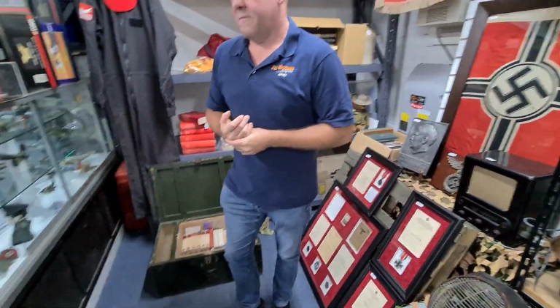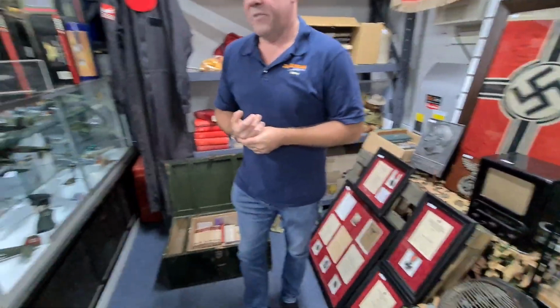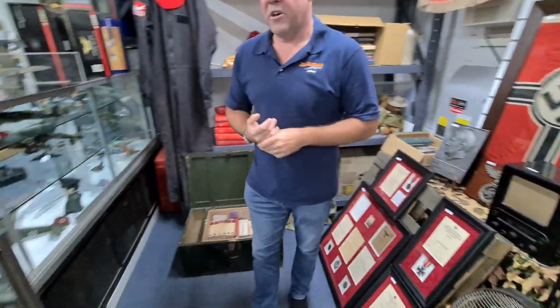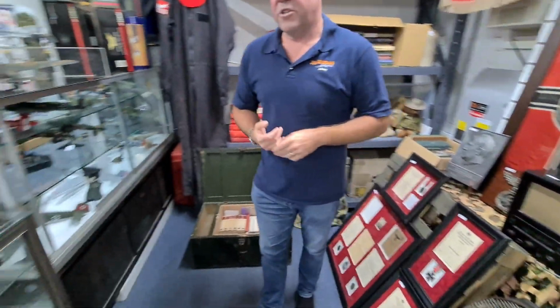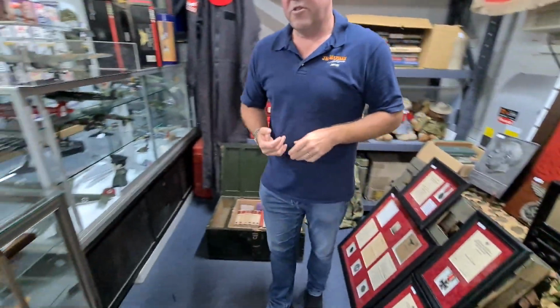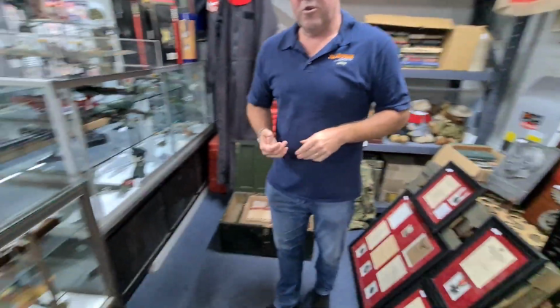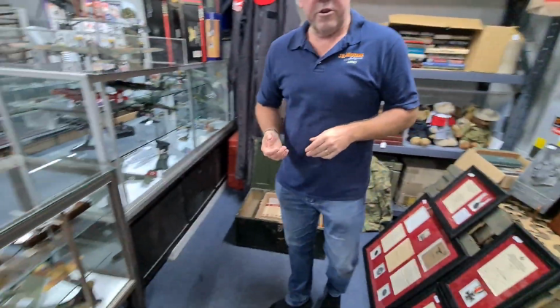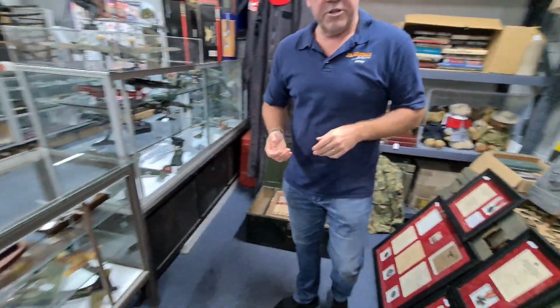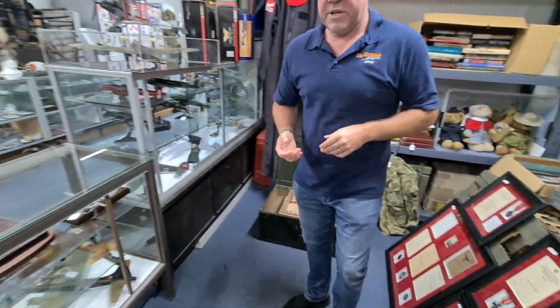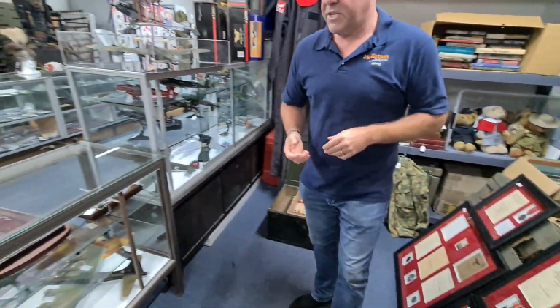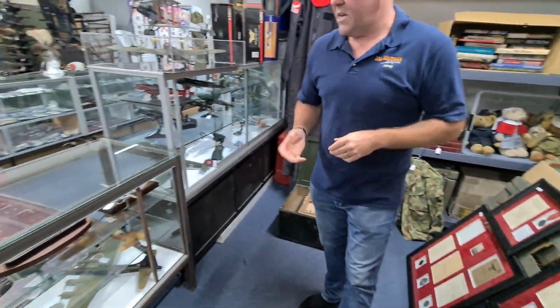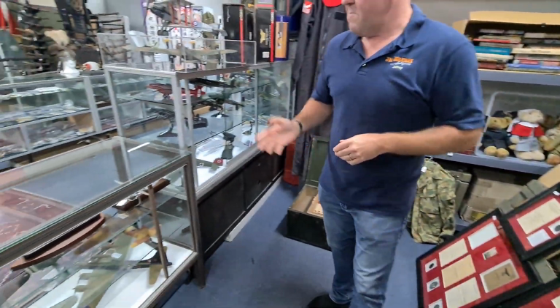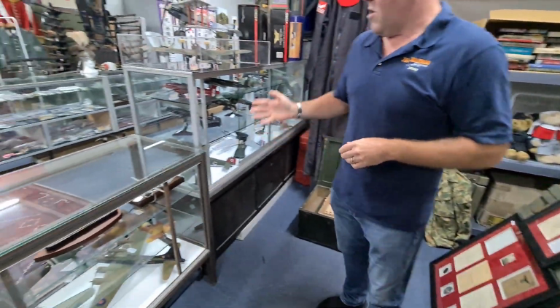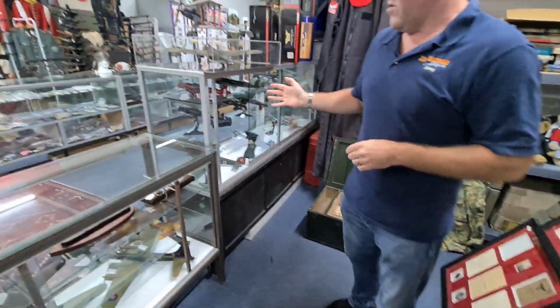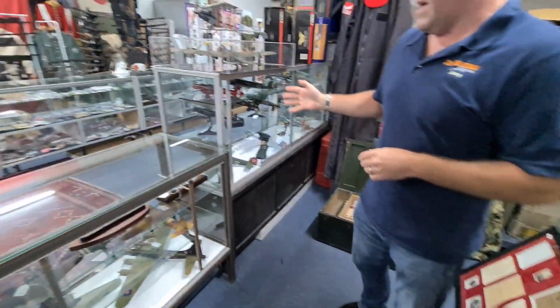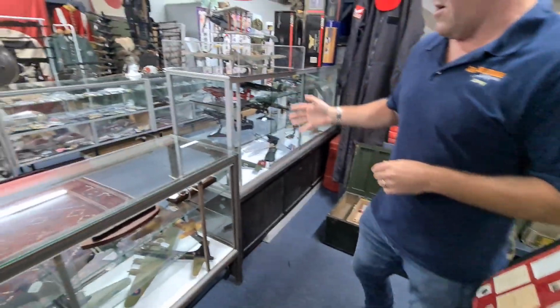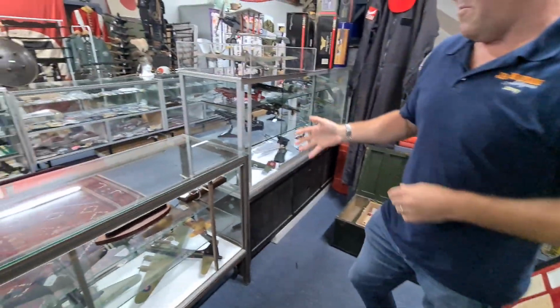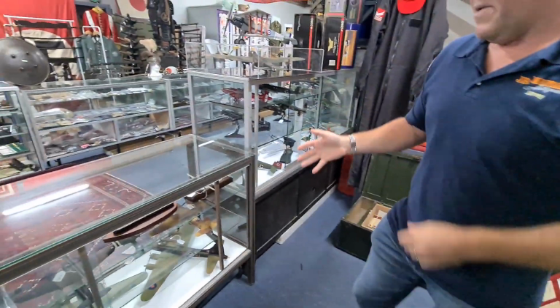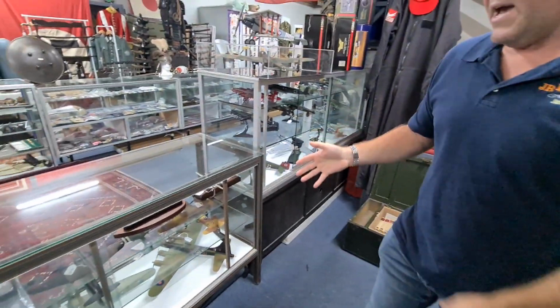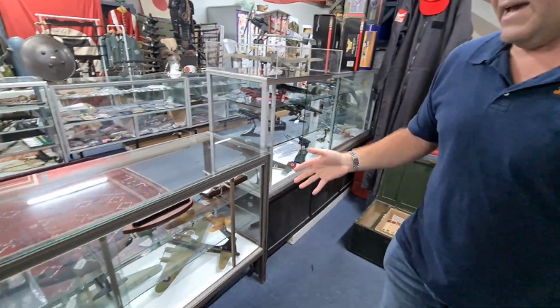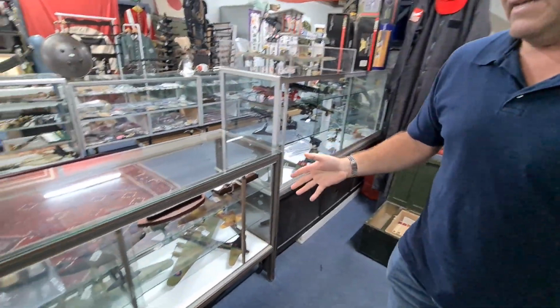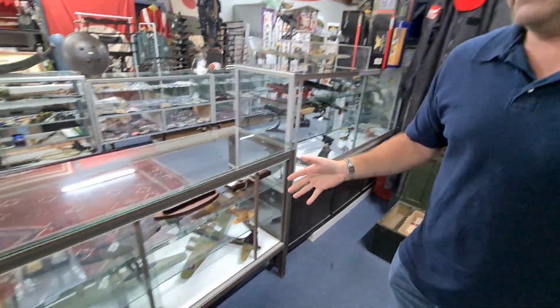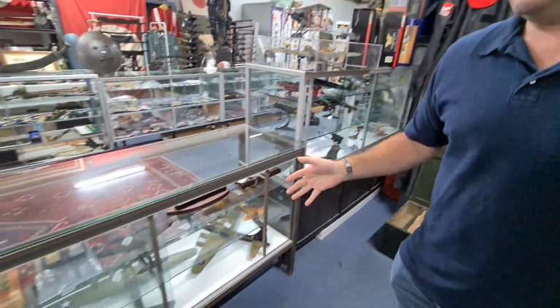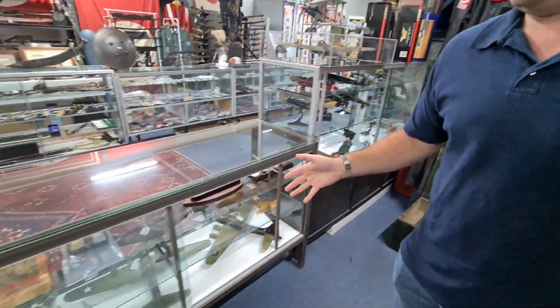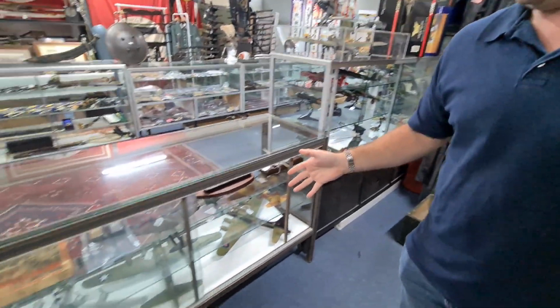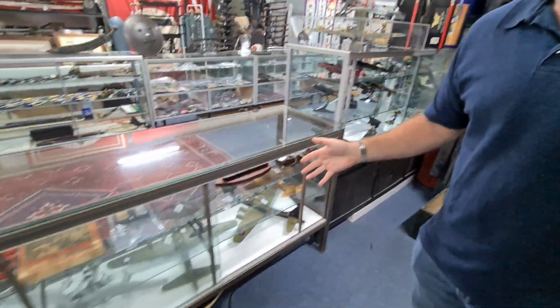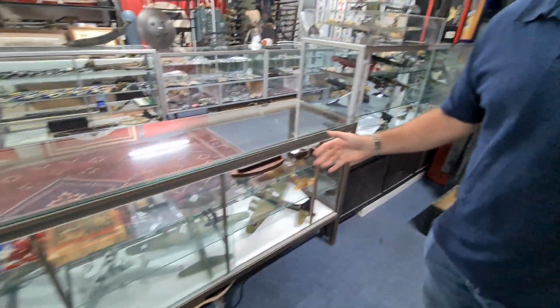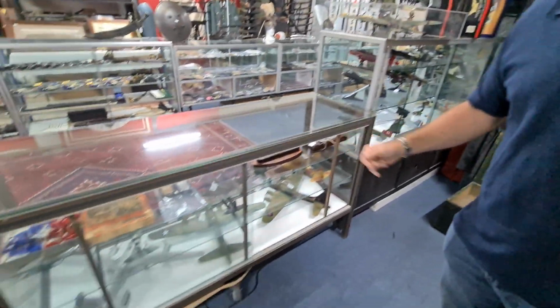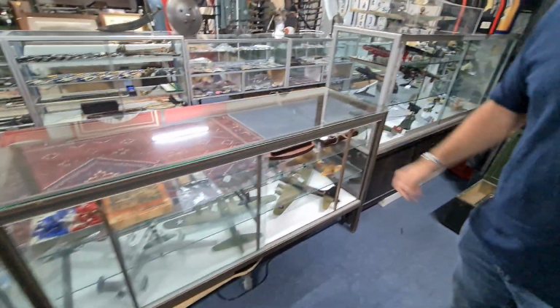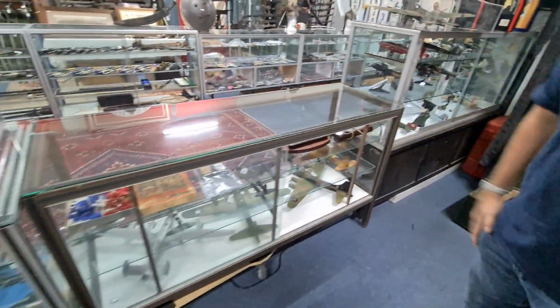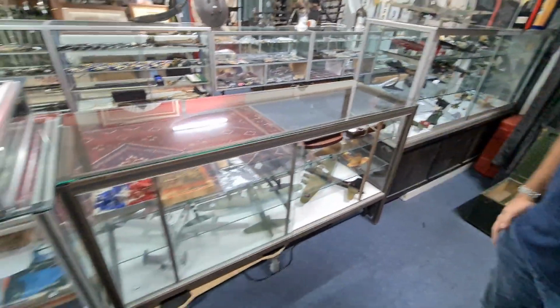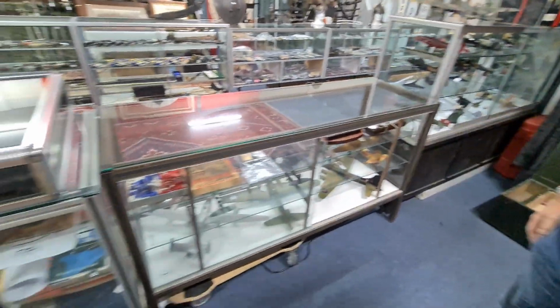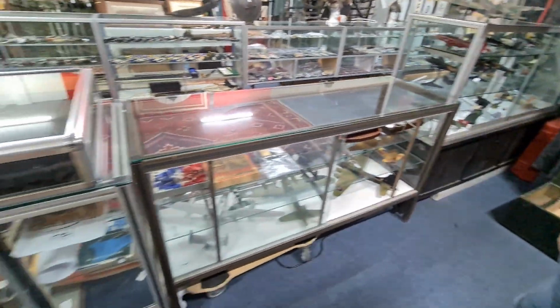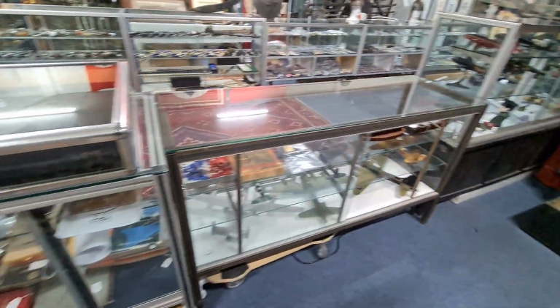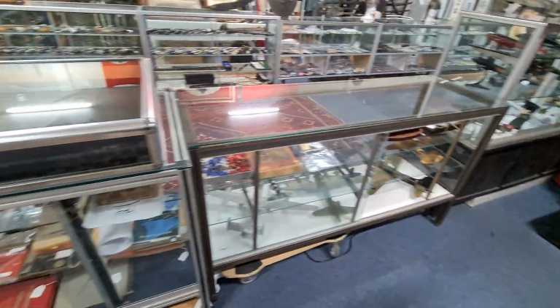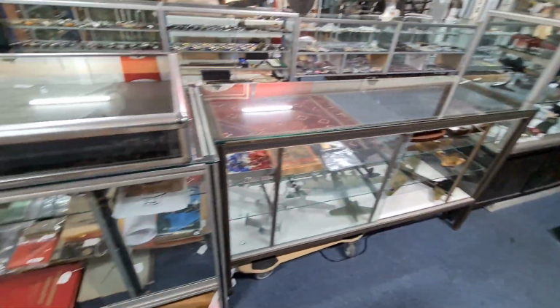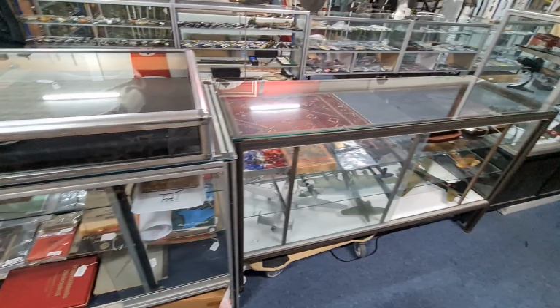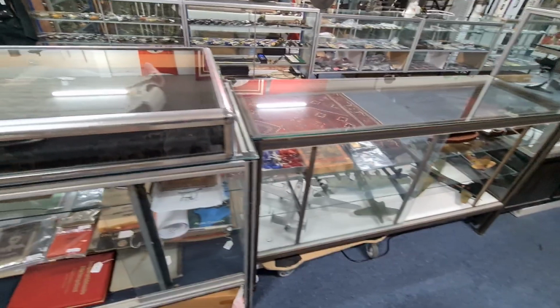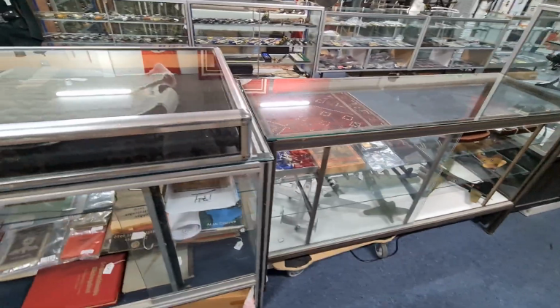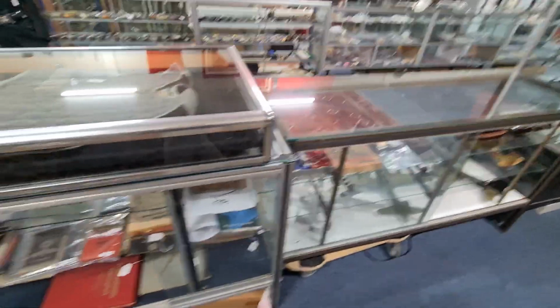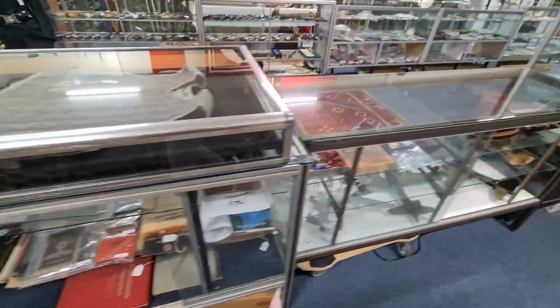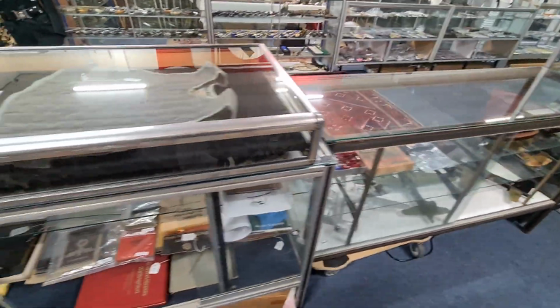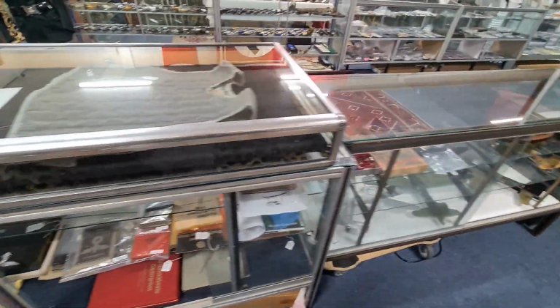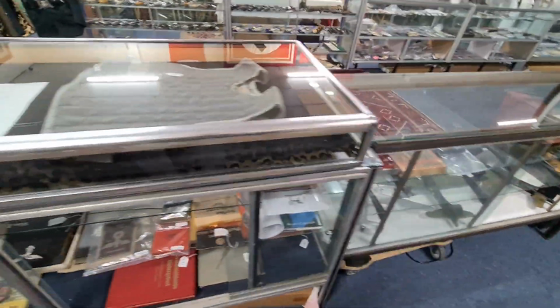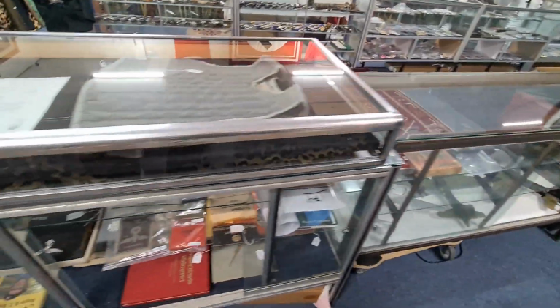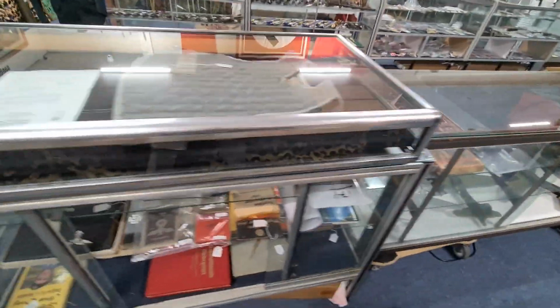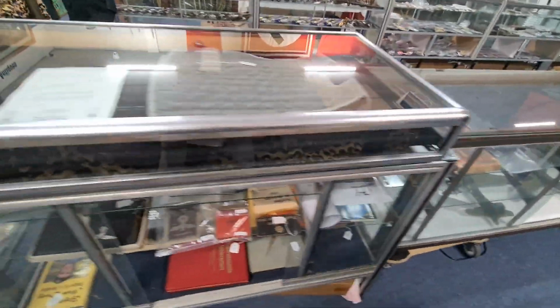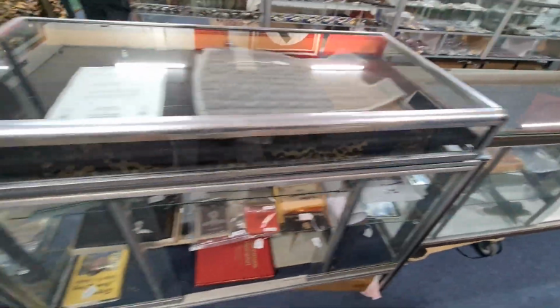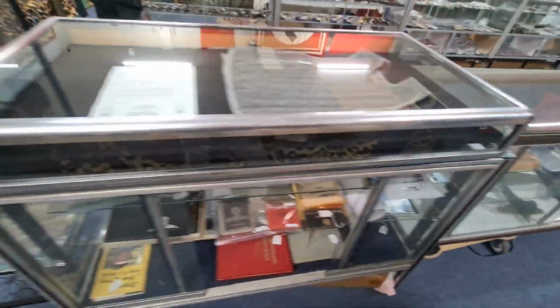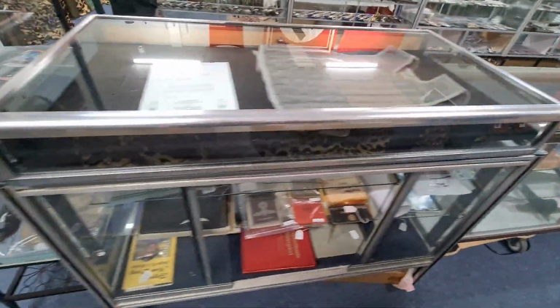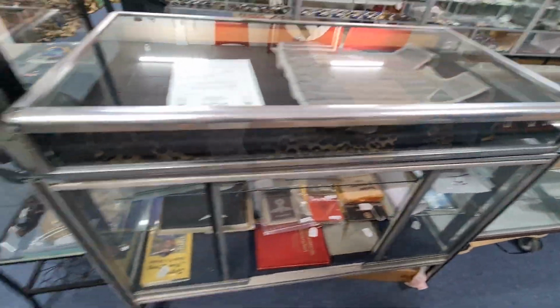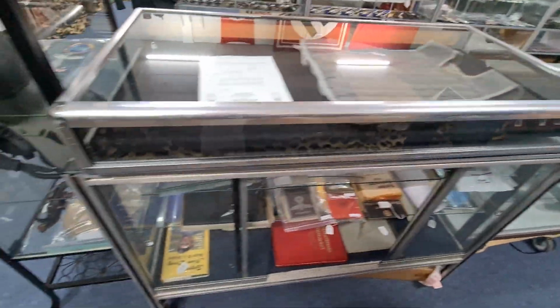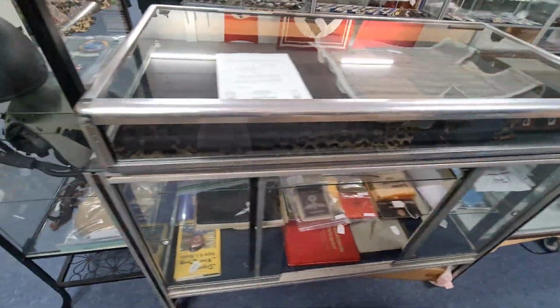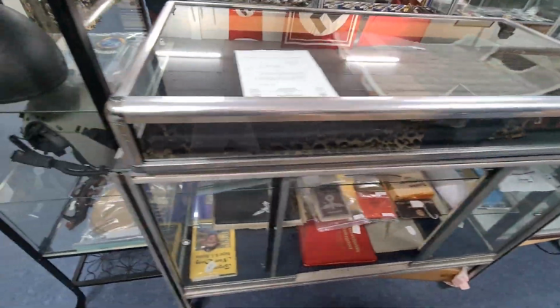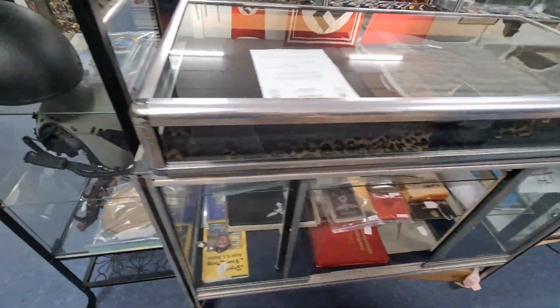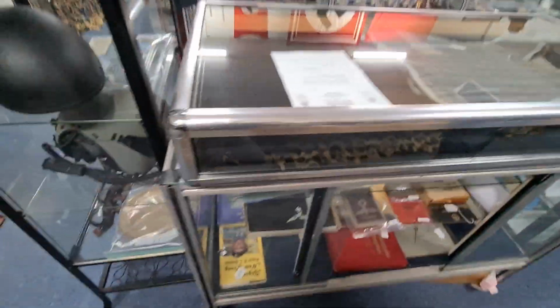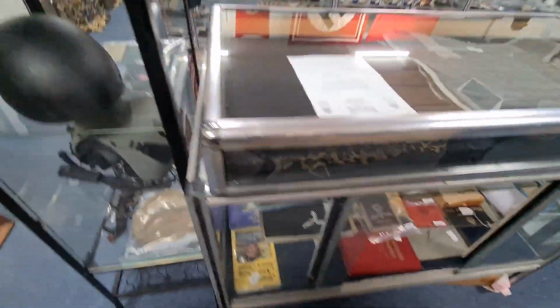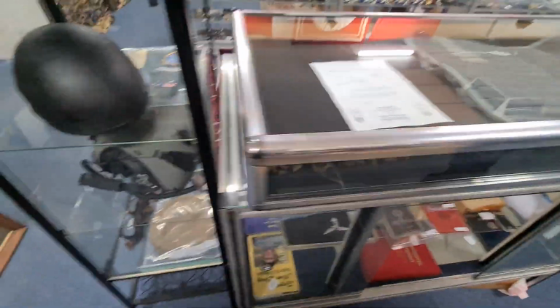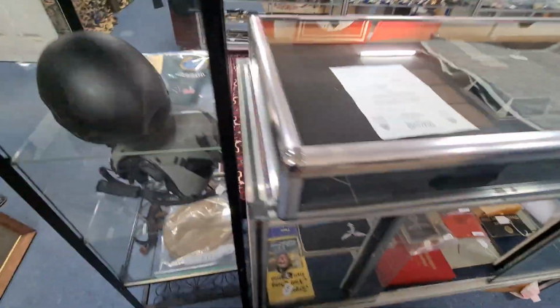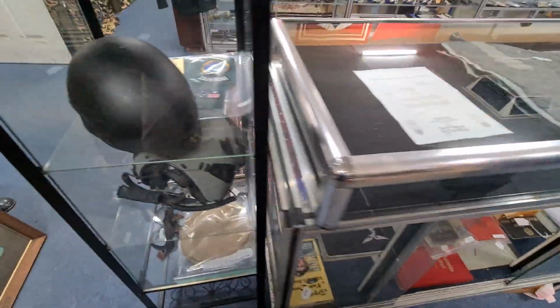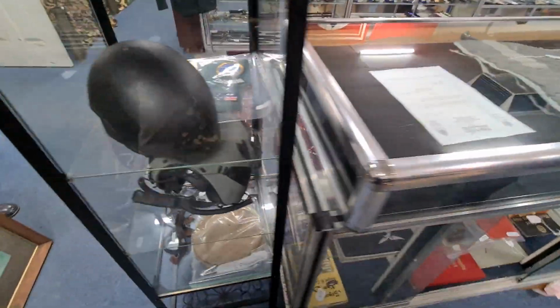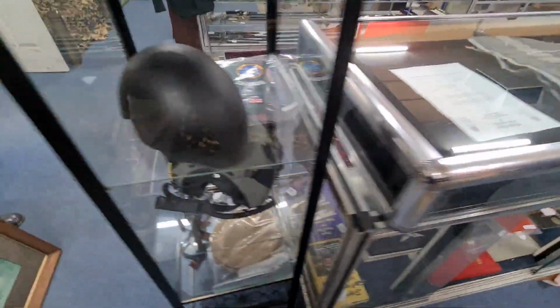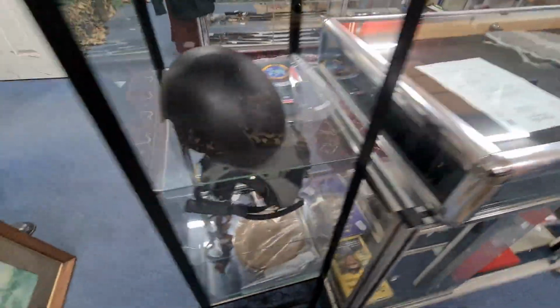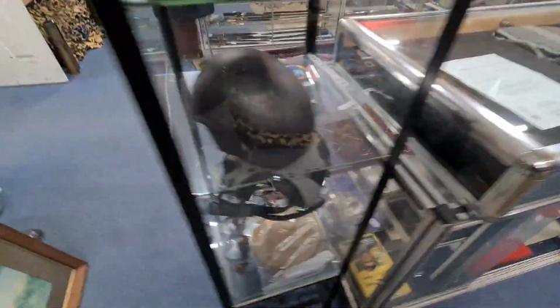For those of you interested in model aeroplanes, we've got a good selection and Nathan will be able to show you those shortly.